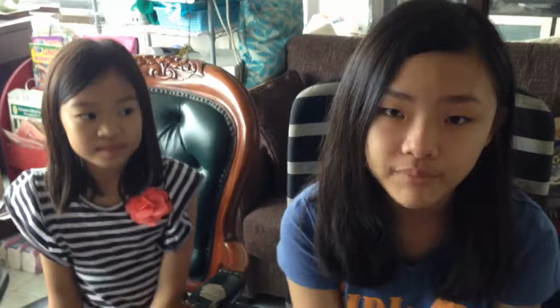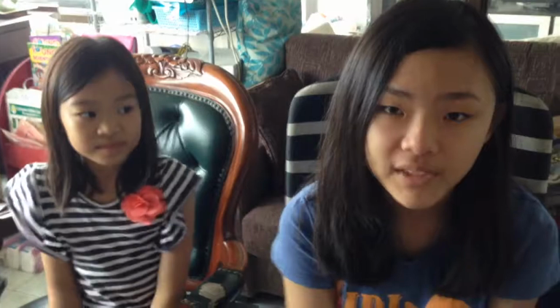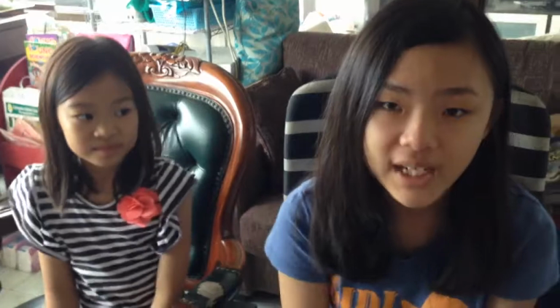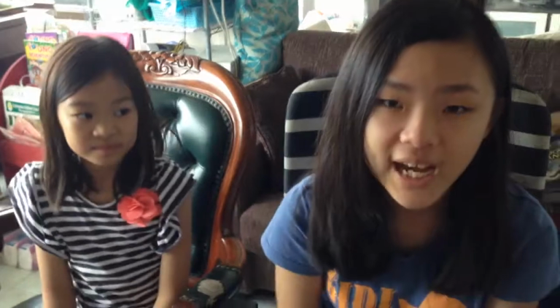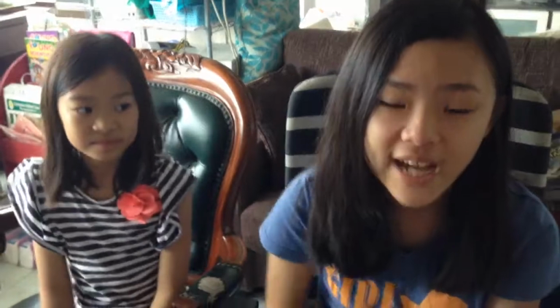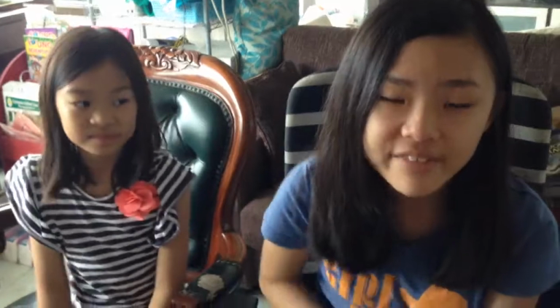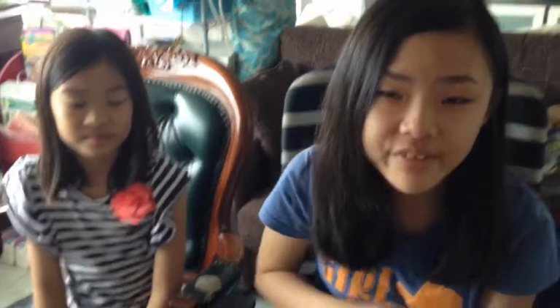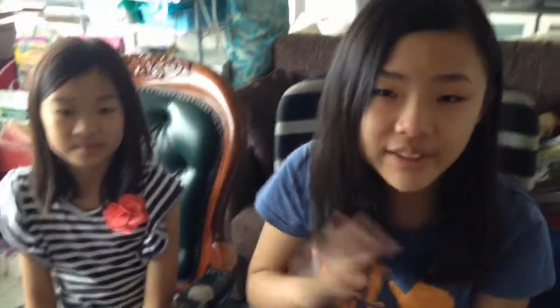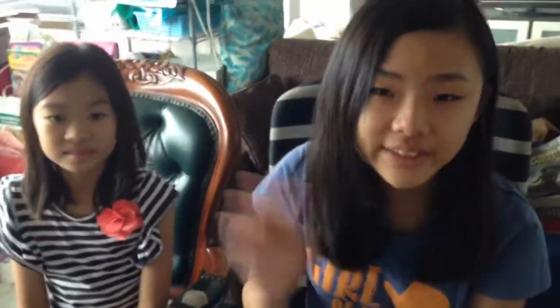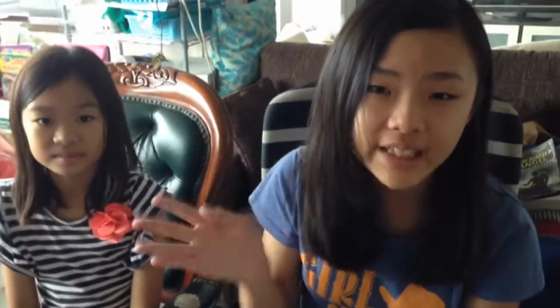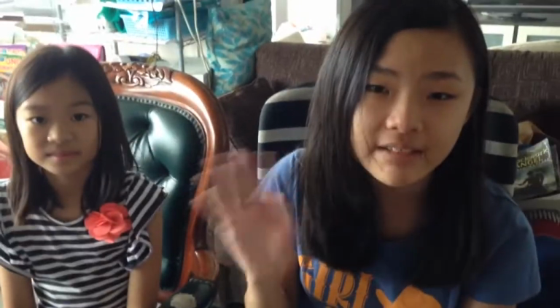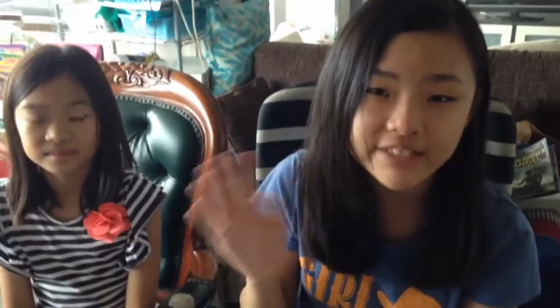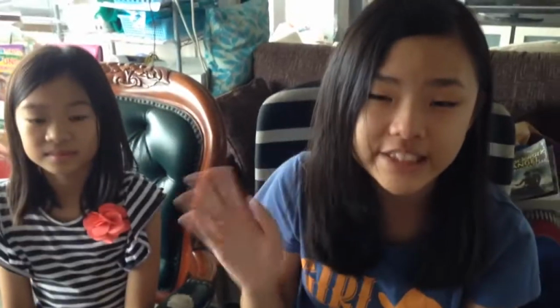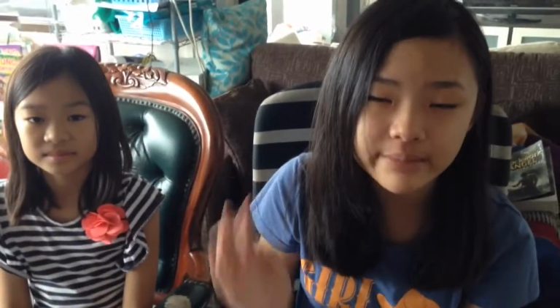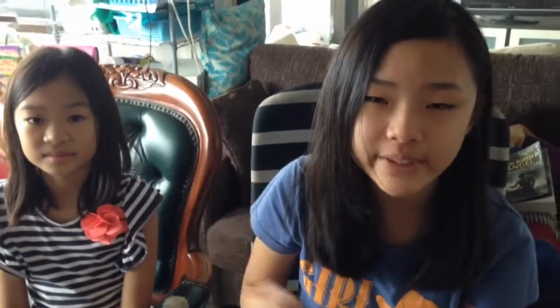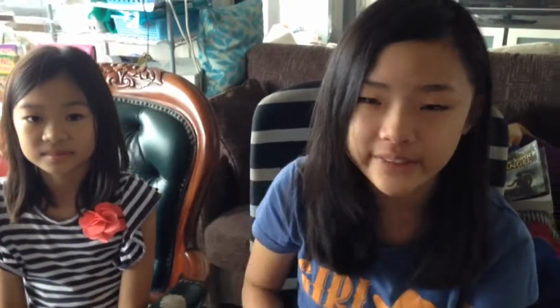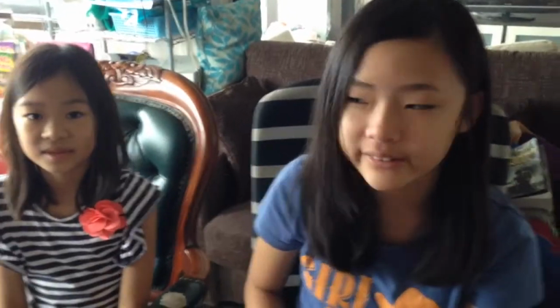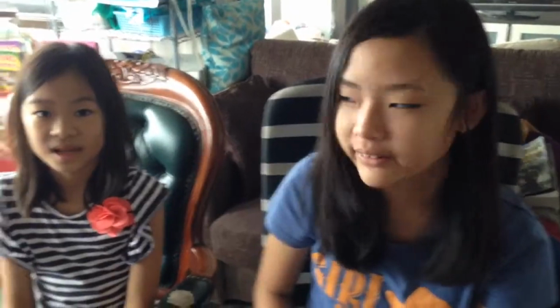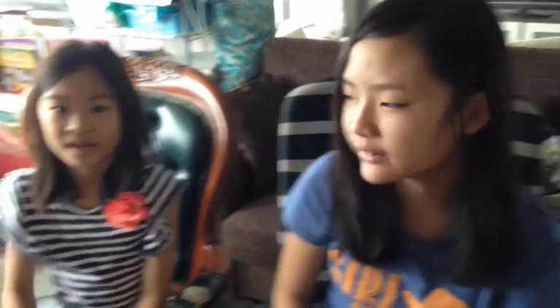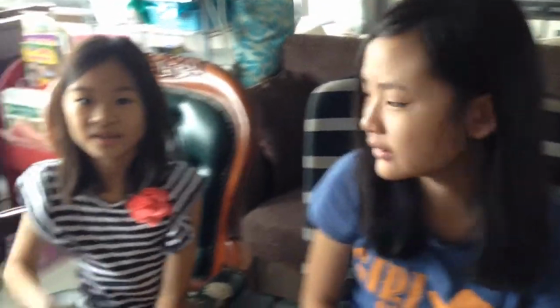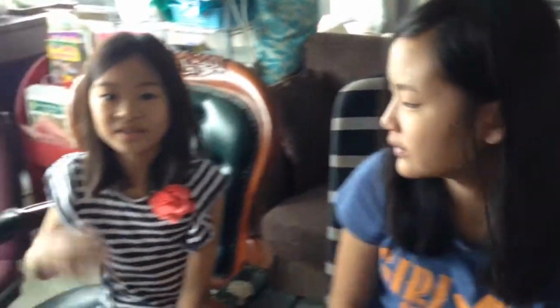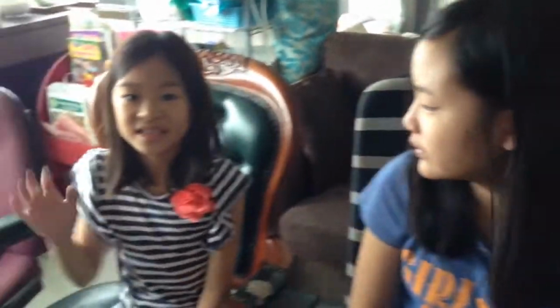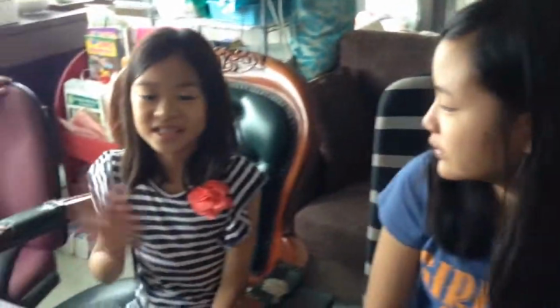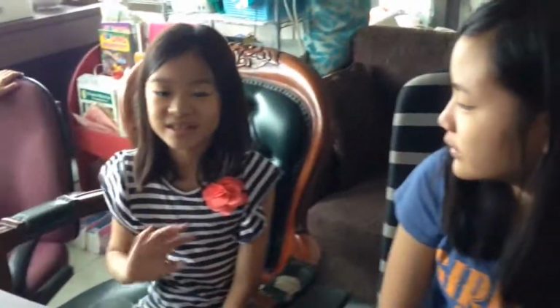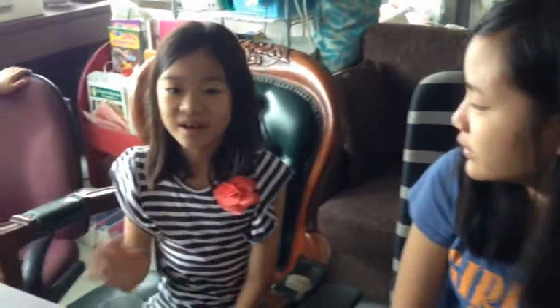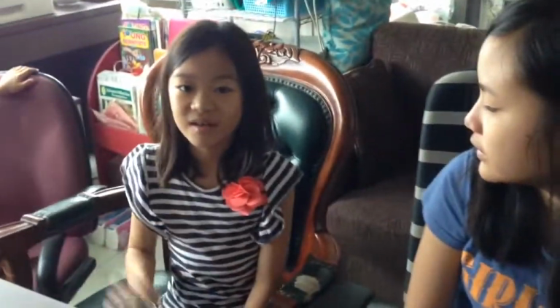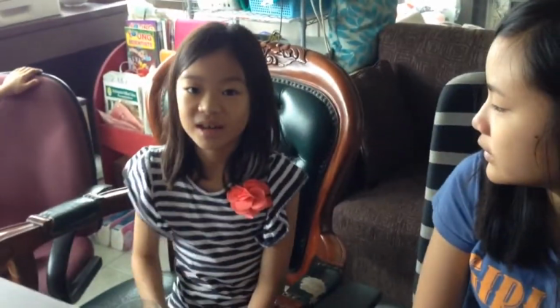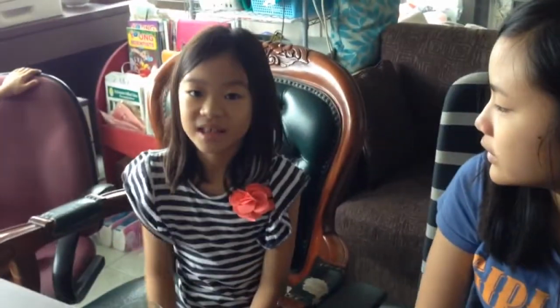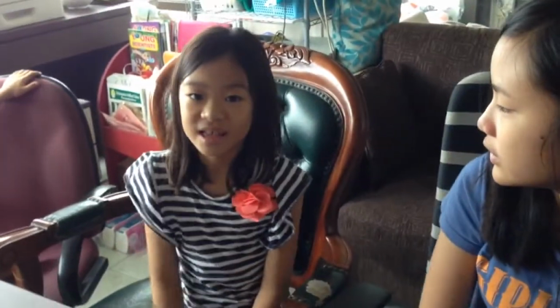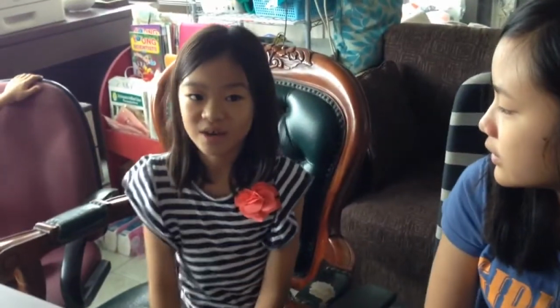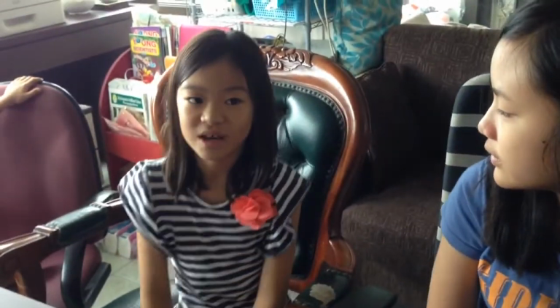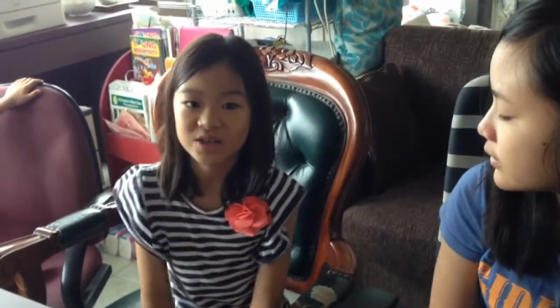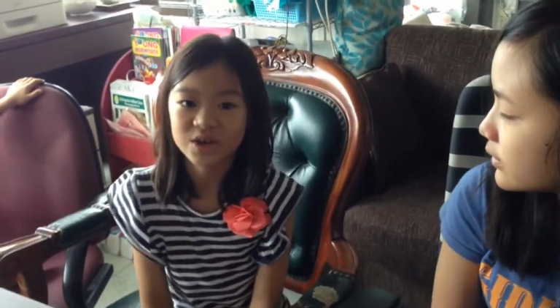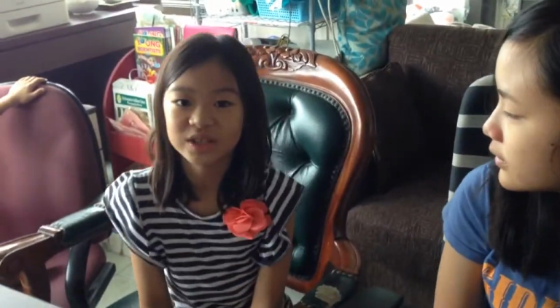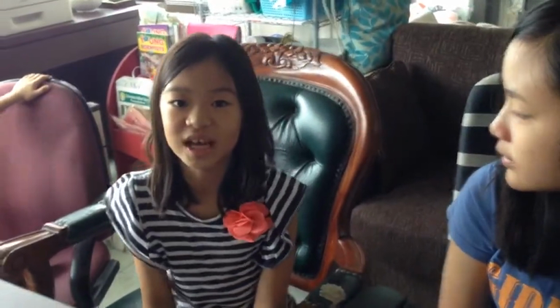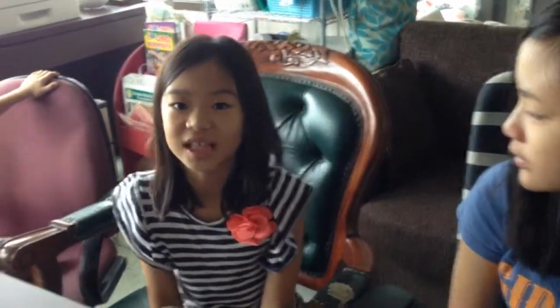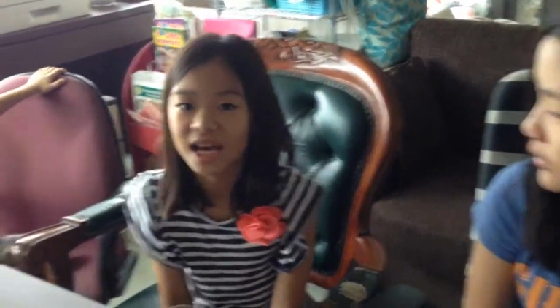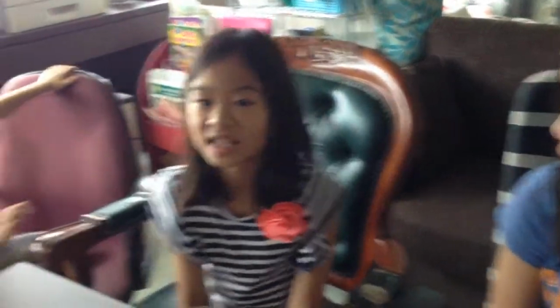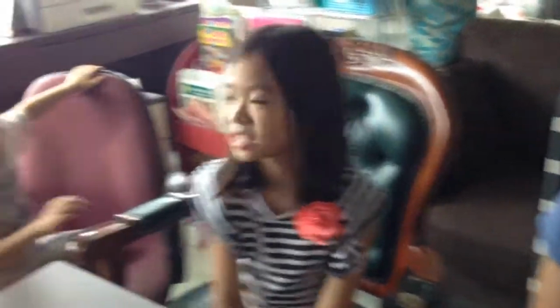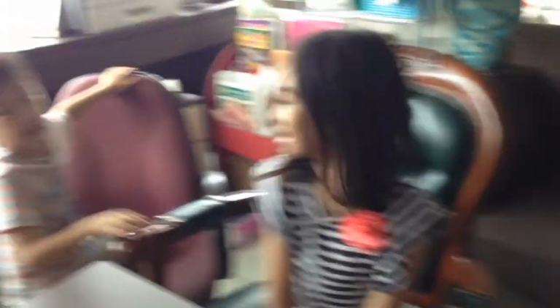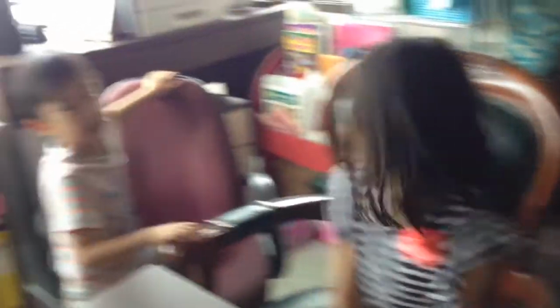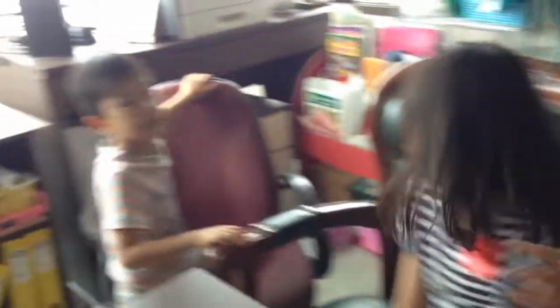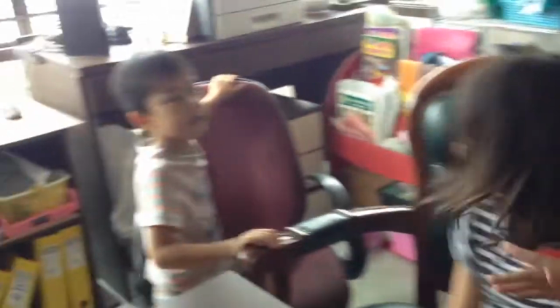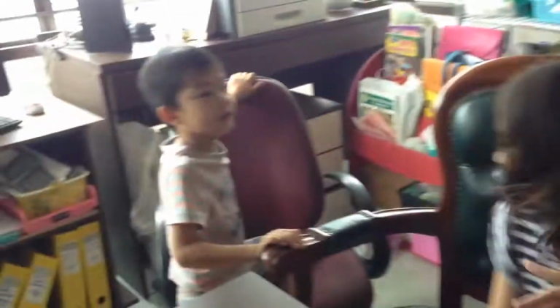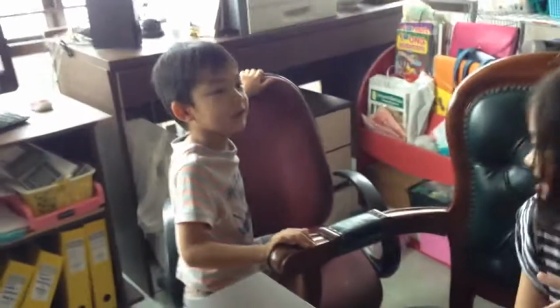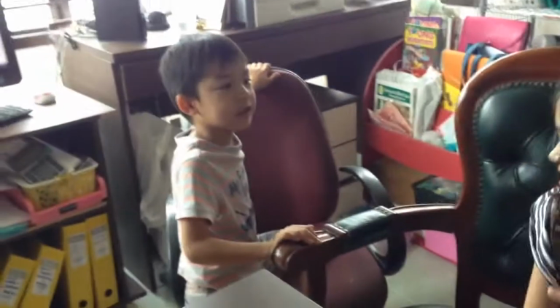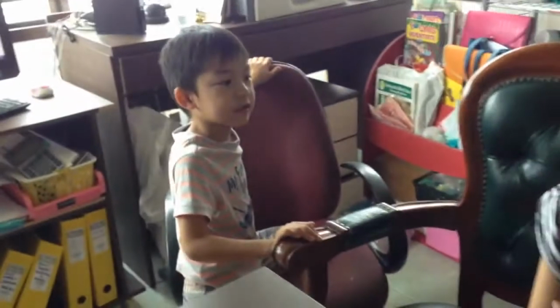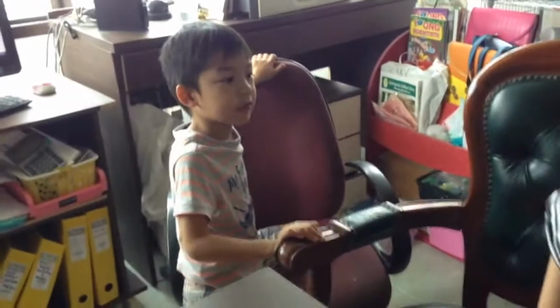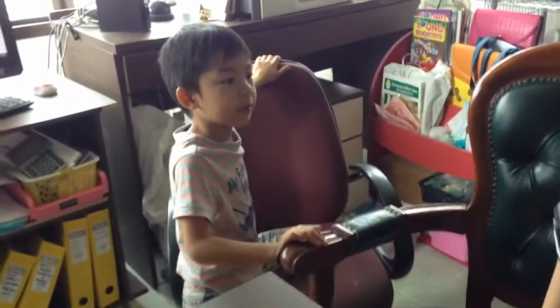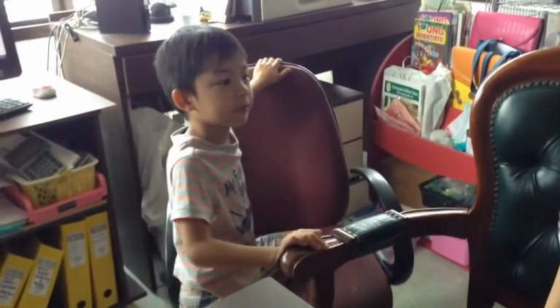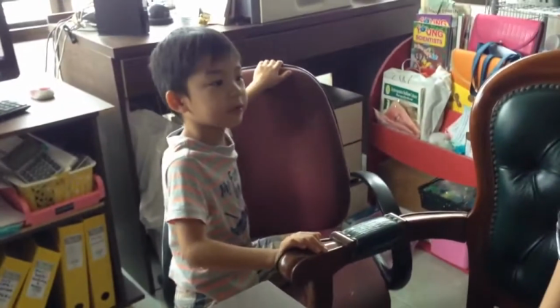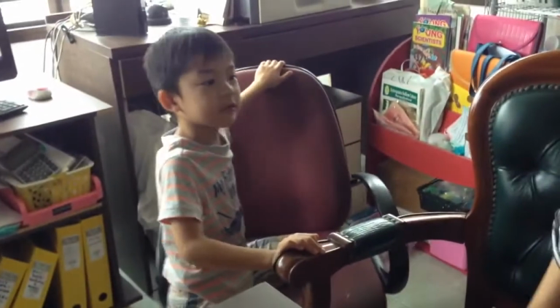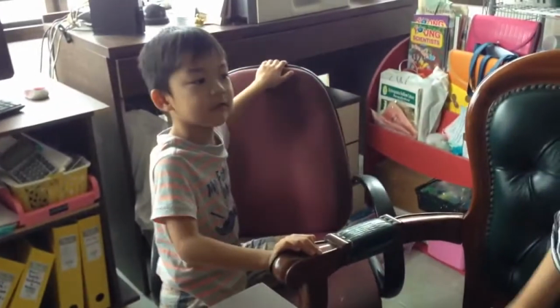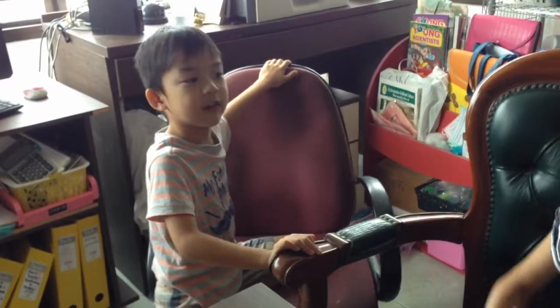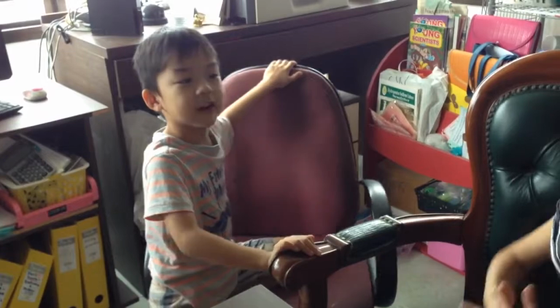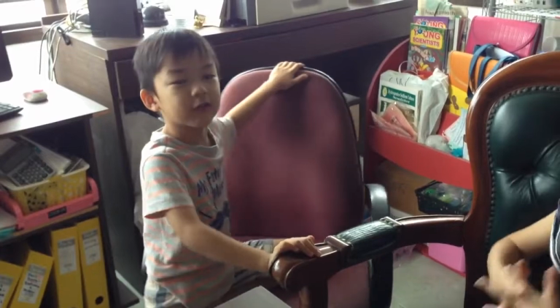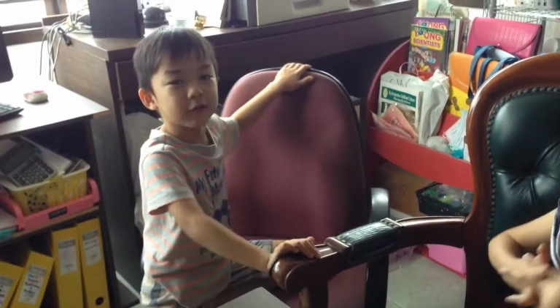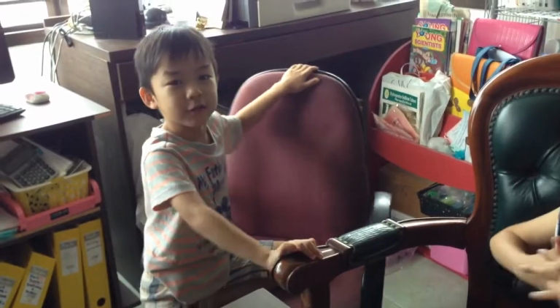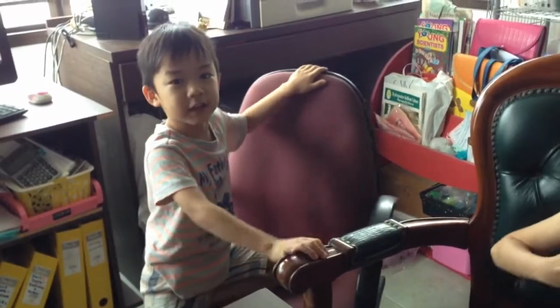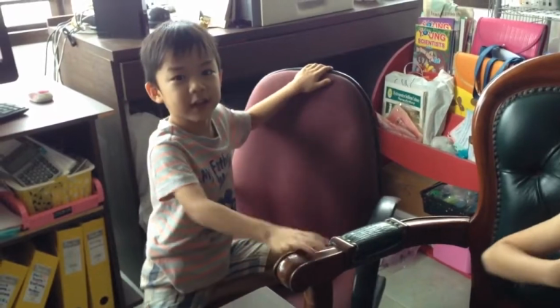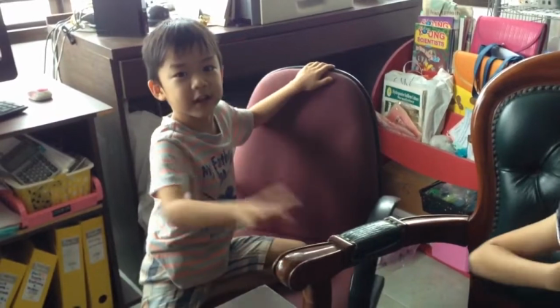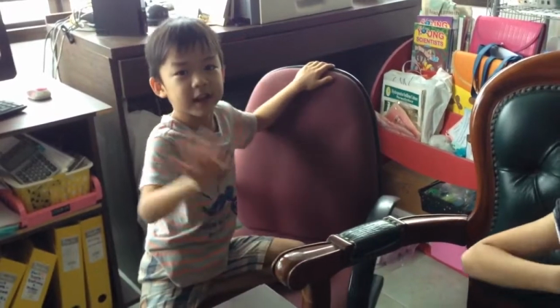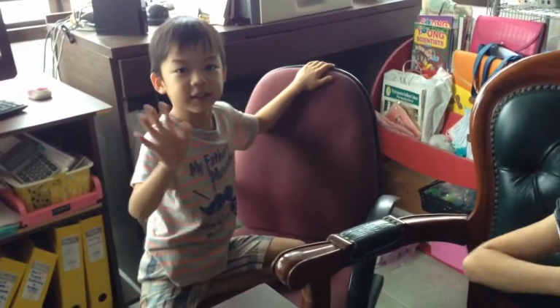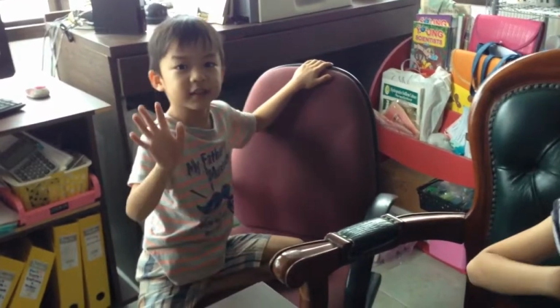Hi everyone, I'm Summer. Konnichiwa, watashi wa Shona desu. Konnichiwa, boku wa Korsuke desu.